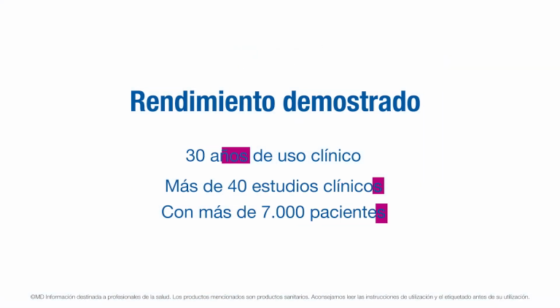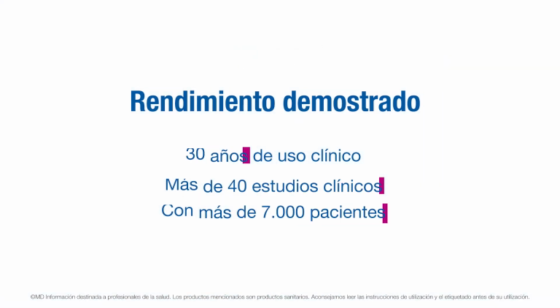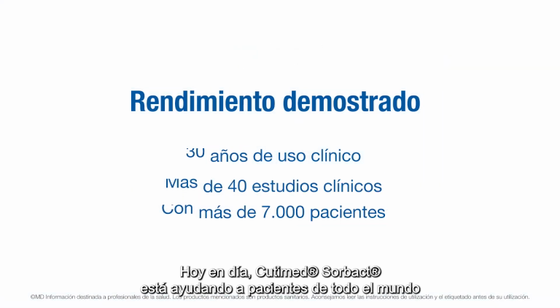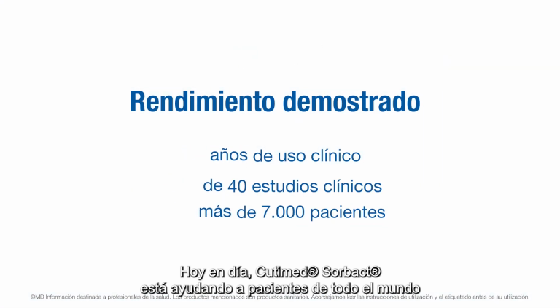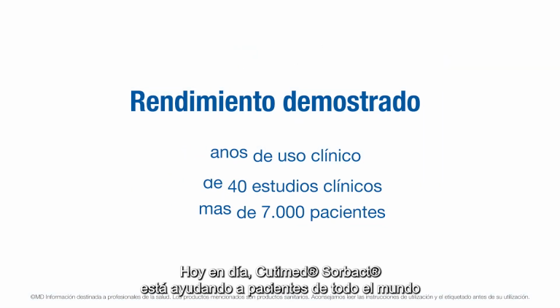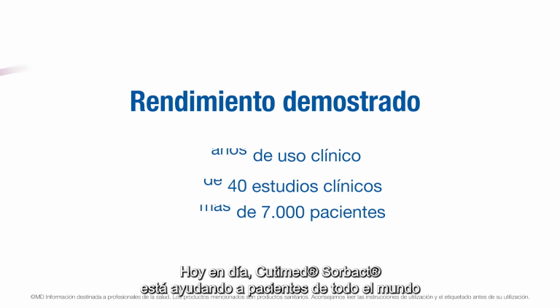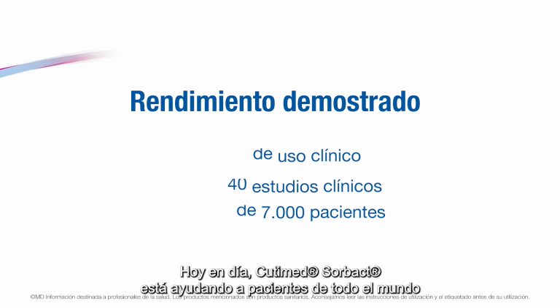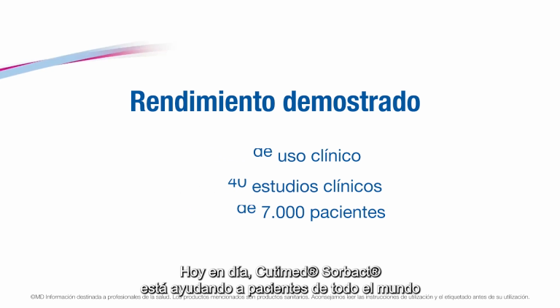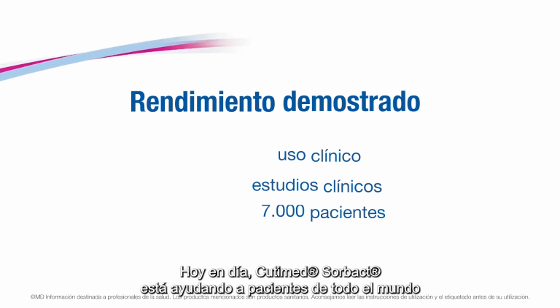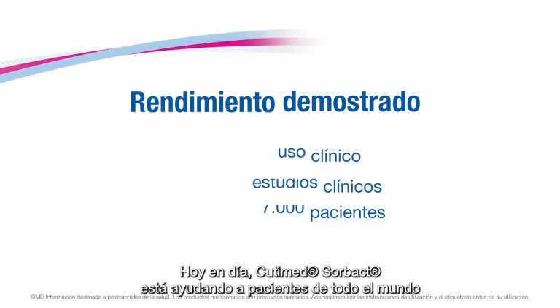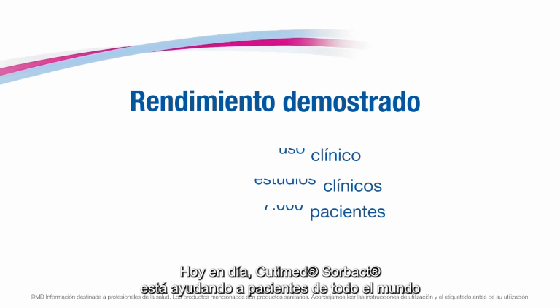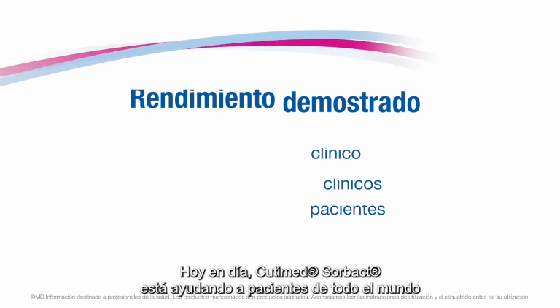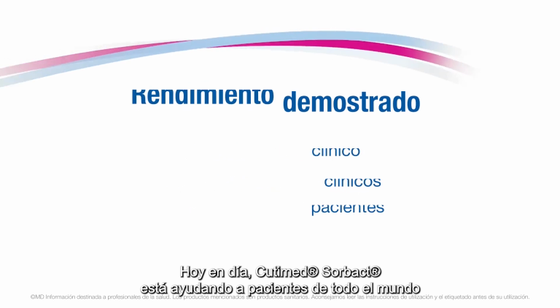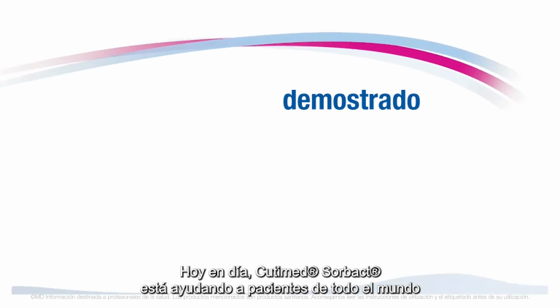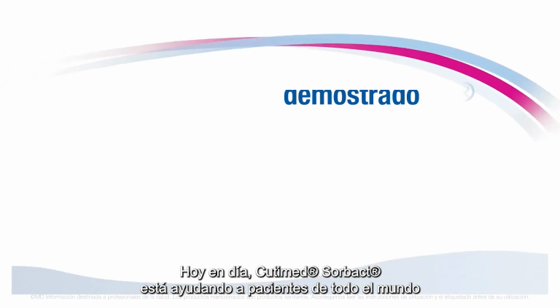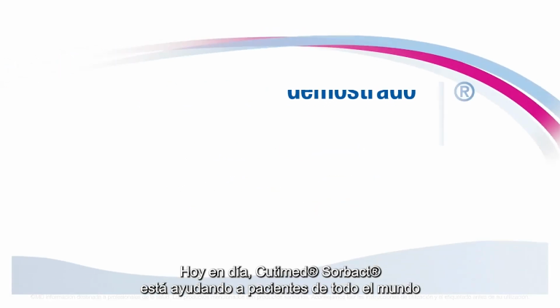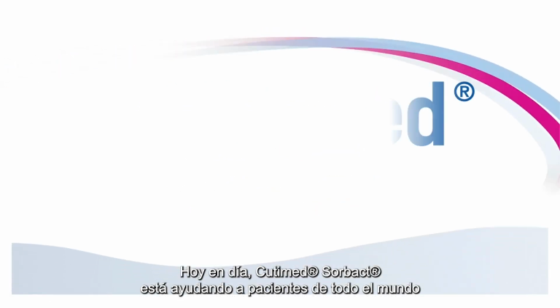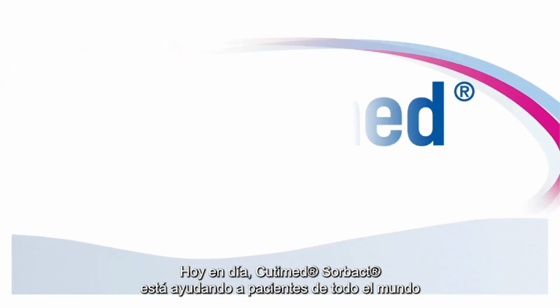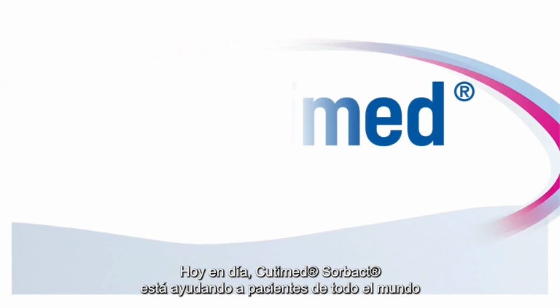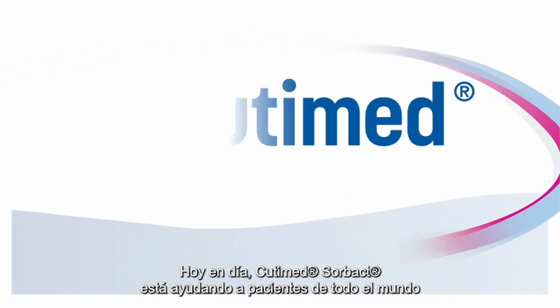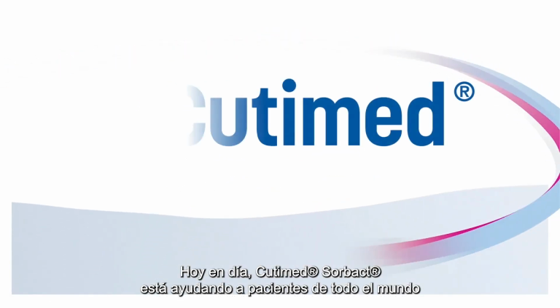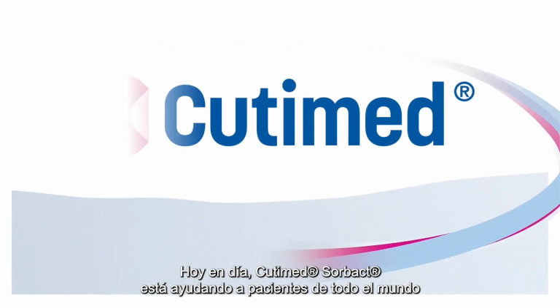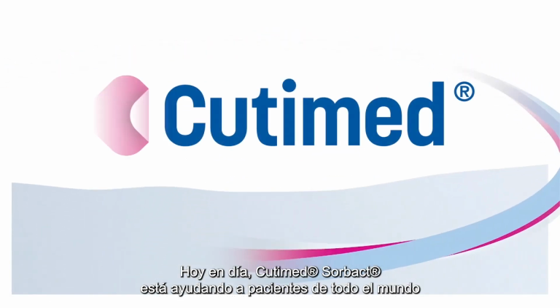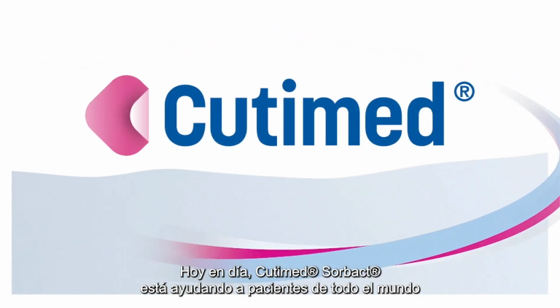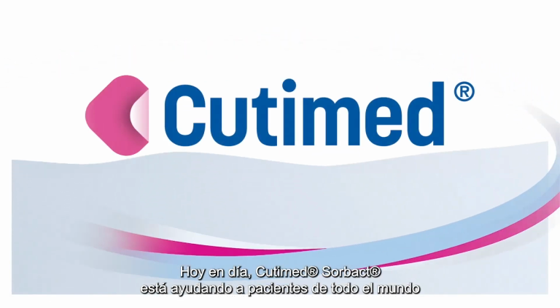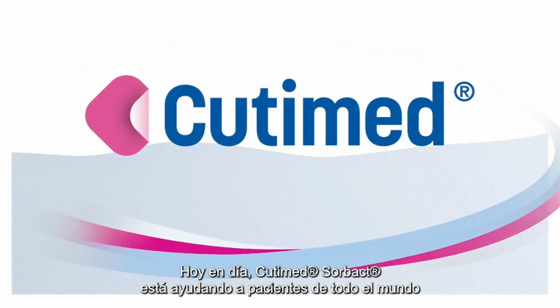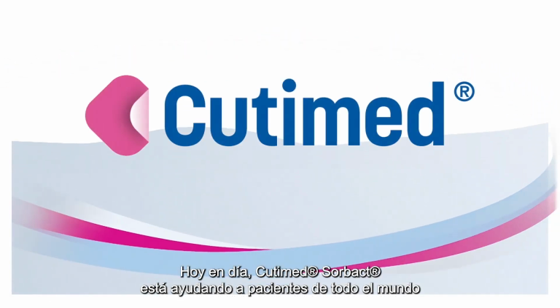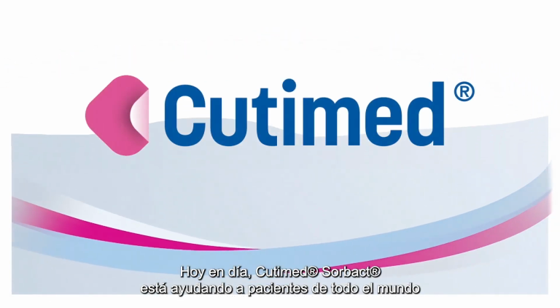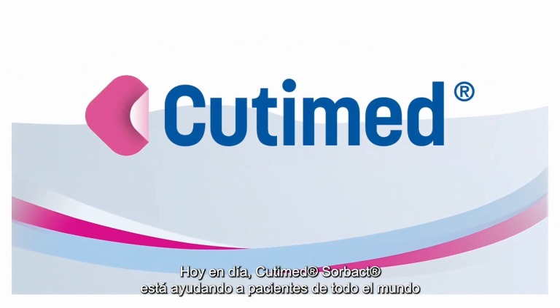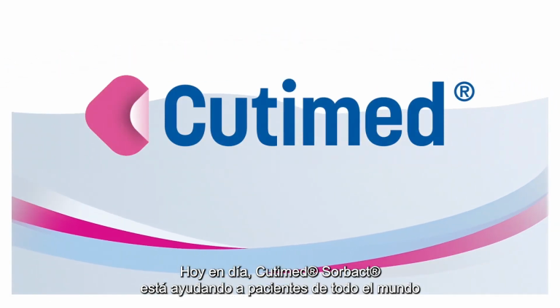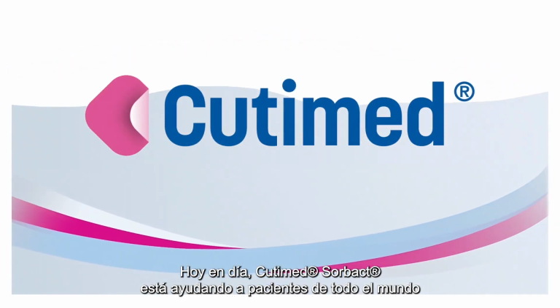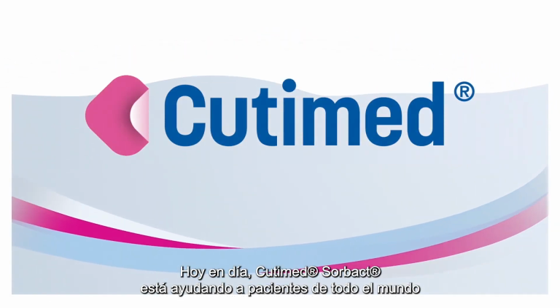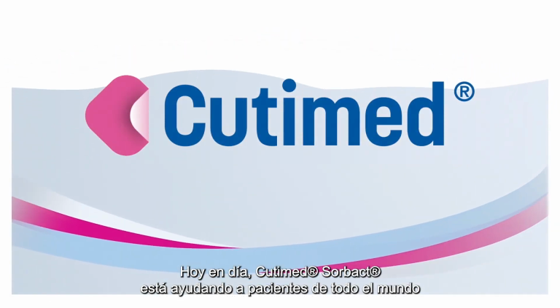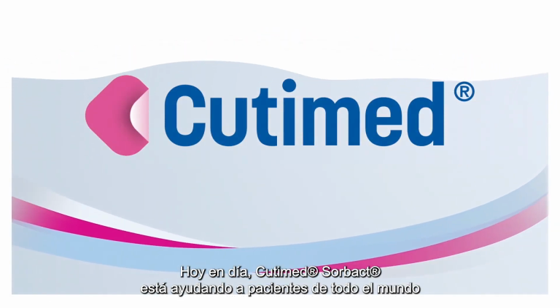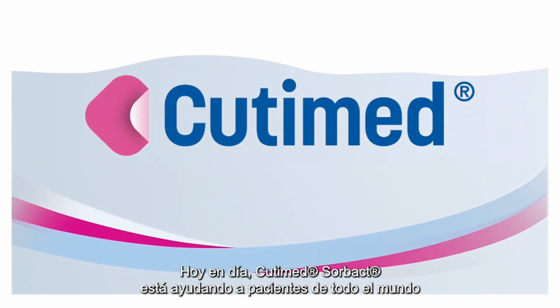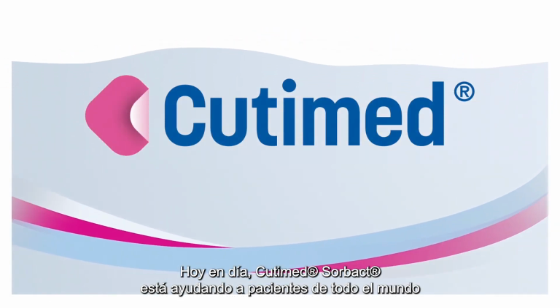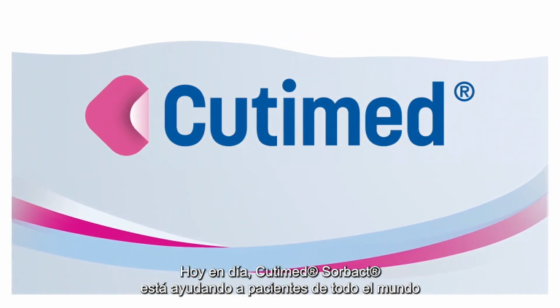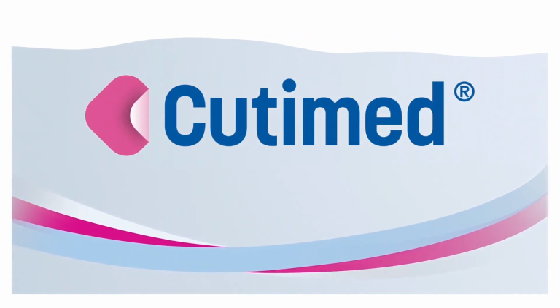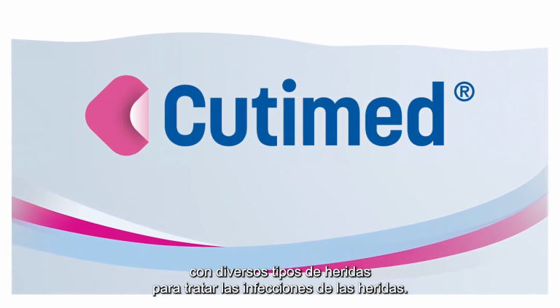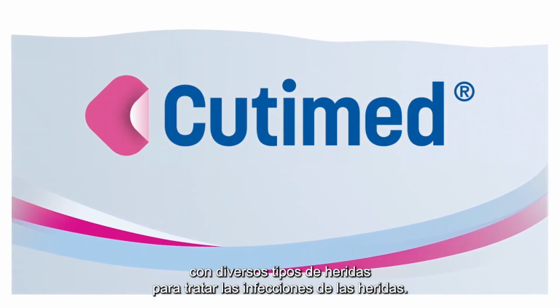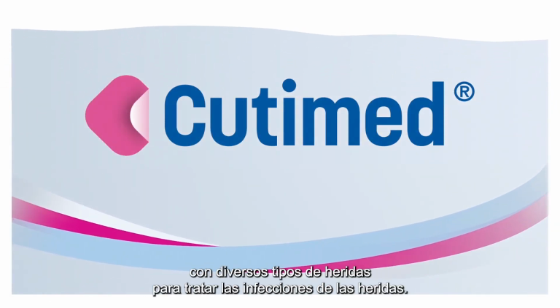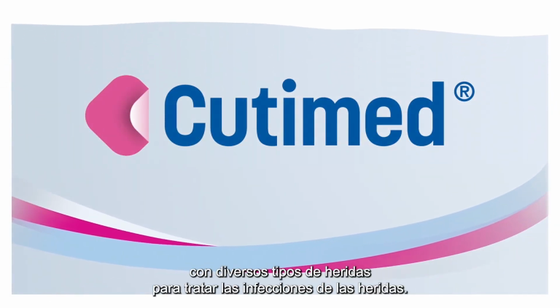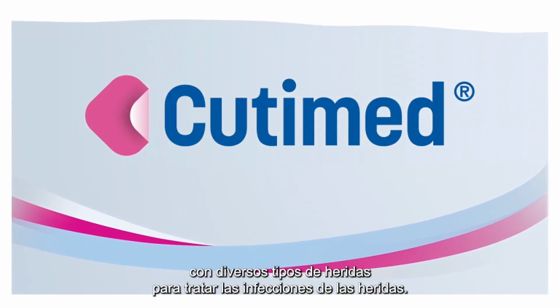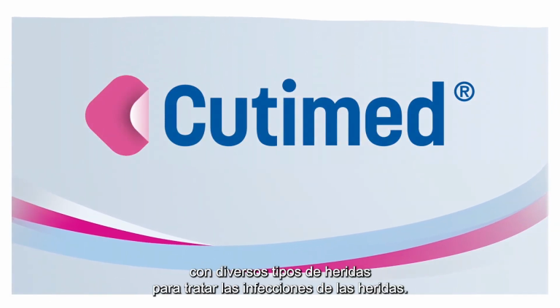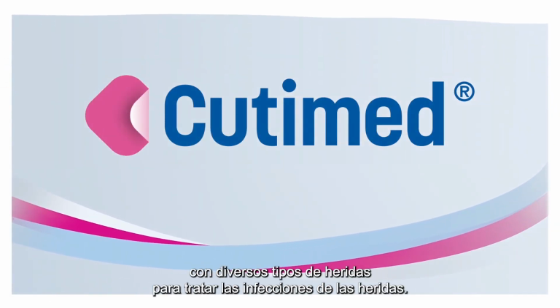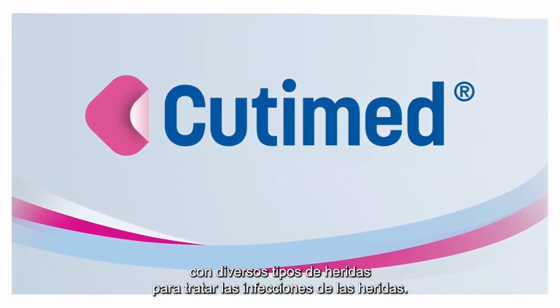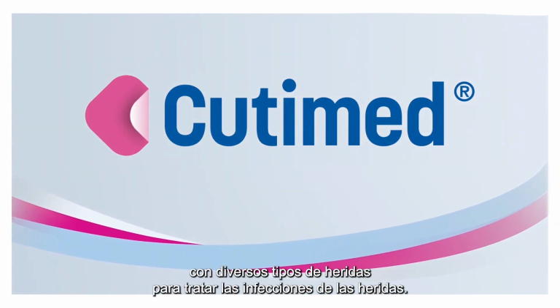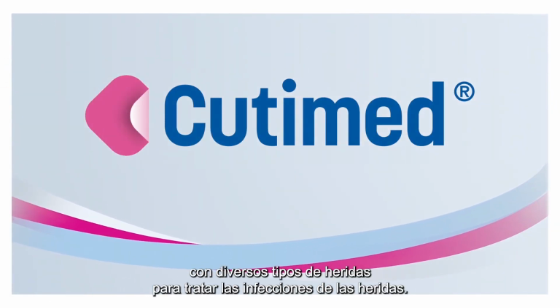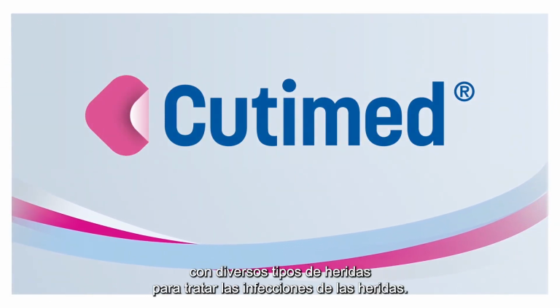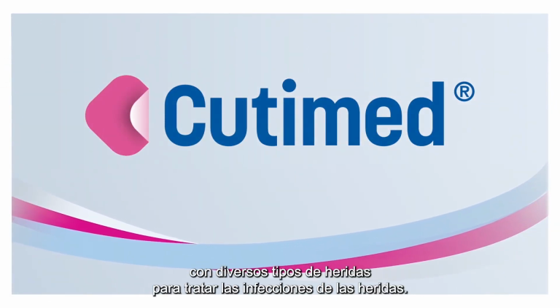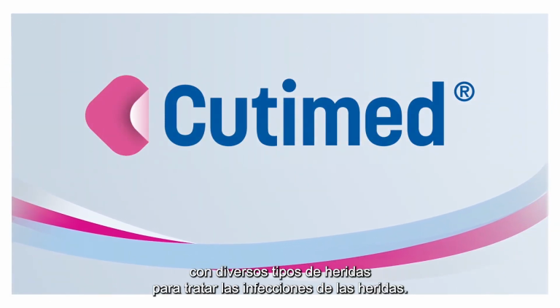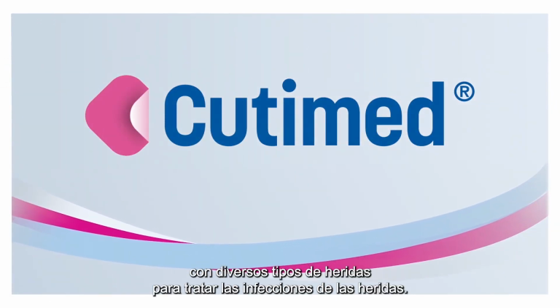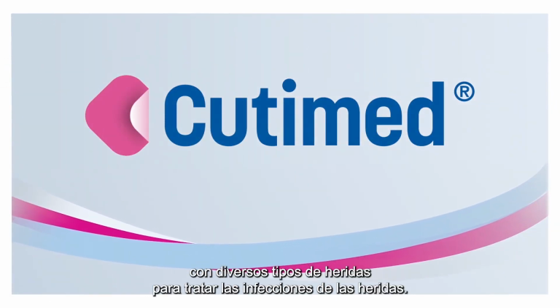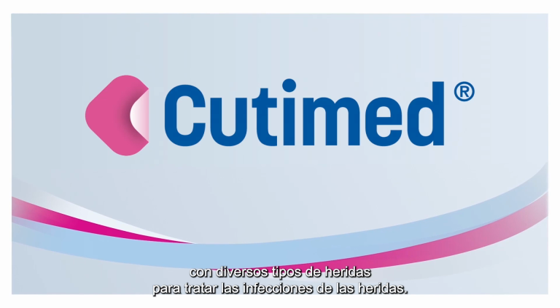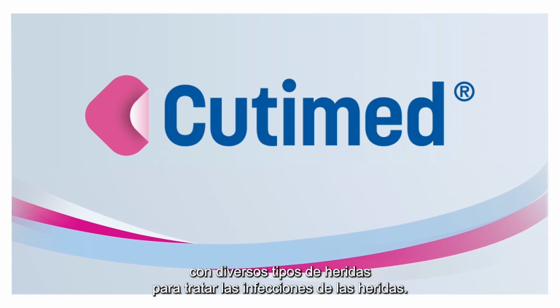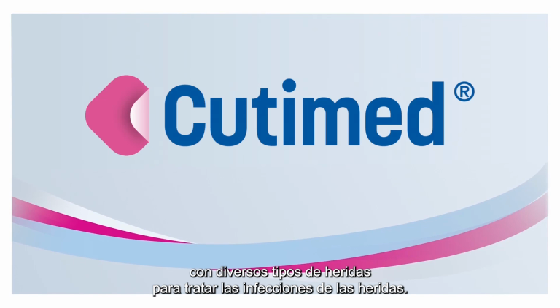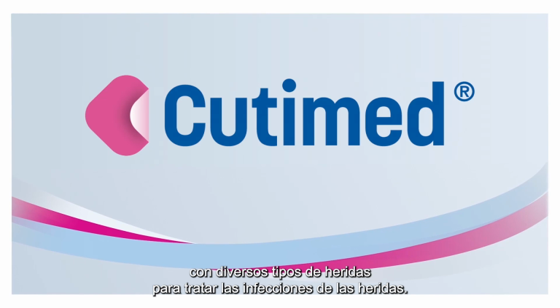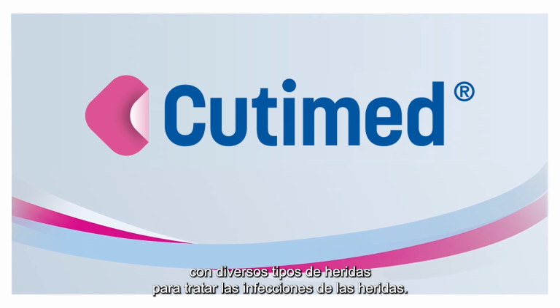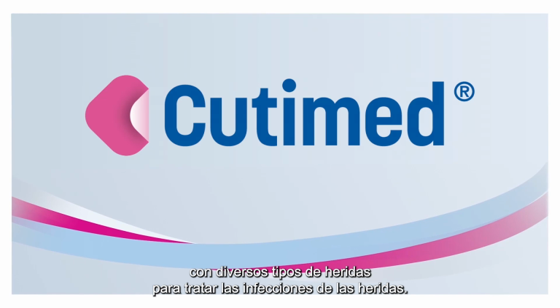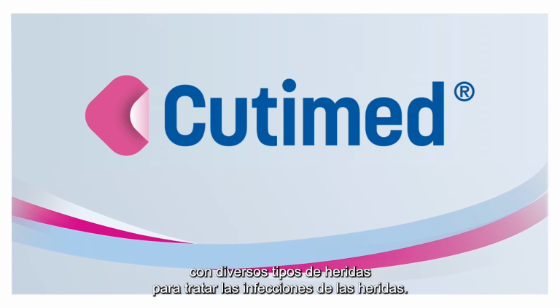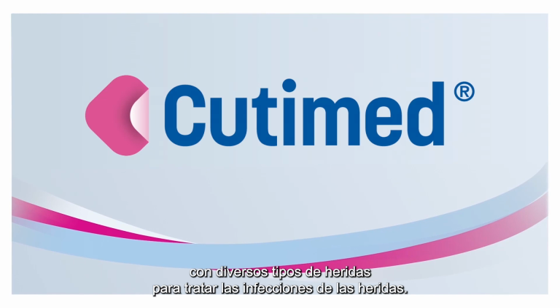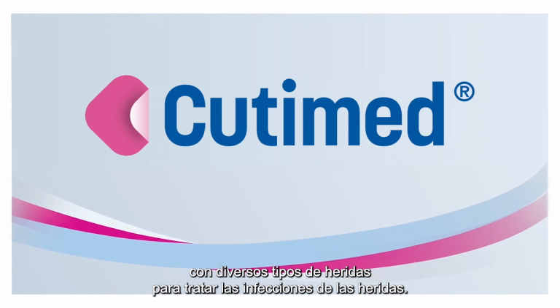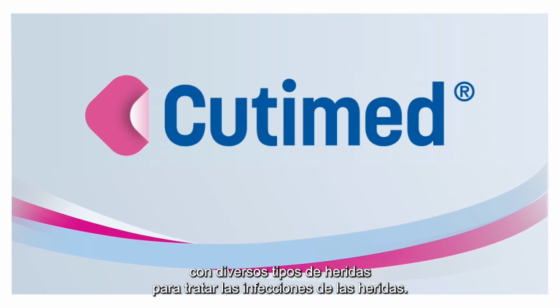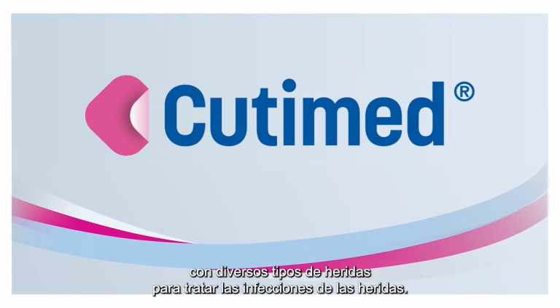Today, Qtimet Sorbact is helping patients around the world with various kinds of wounds to manage wound infections.